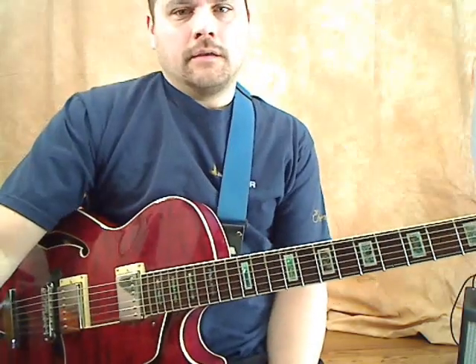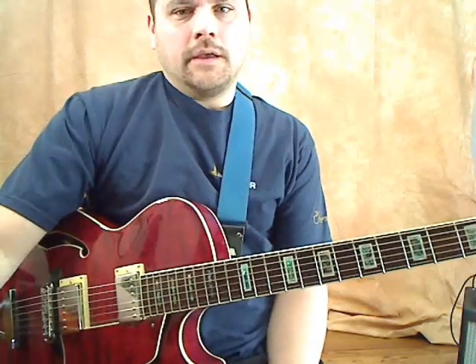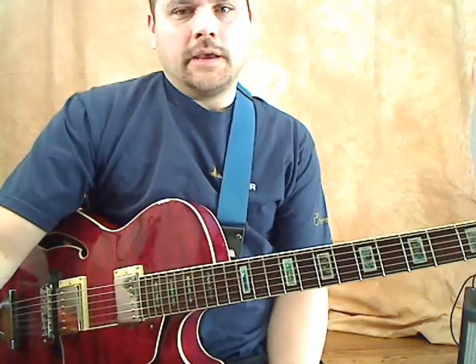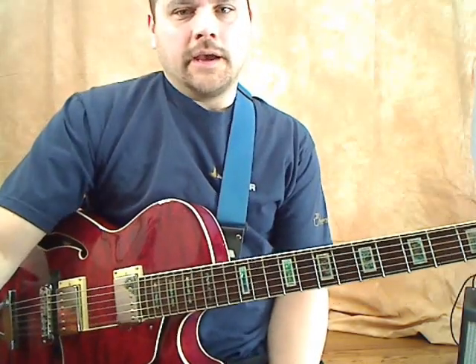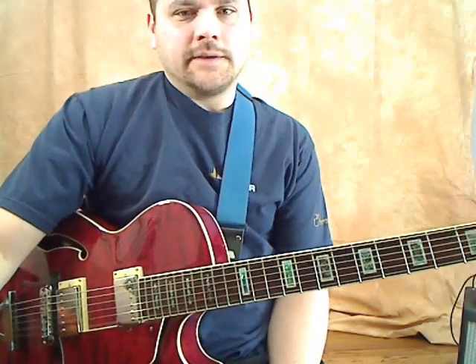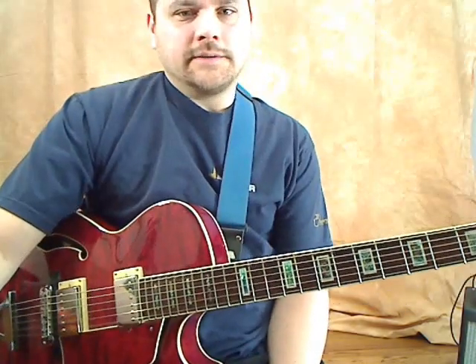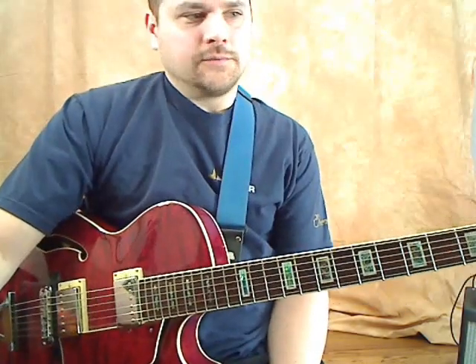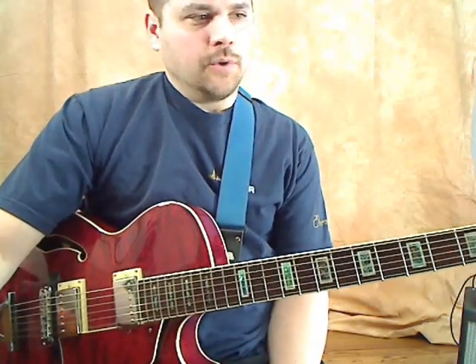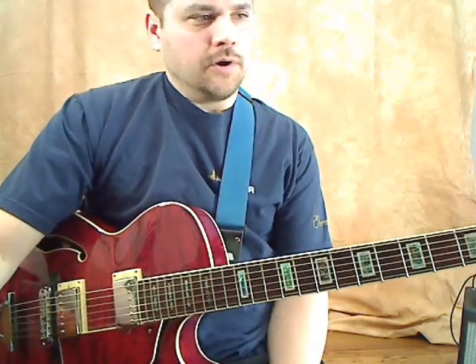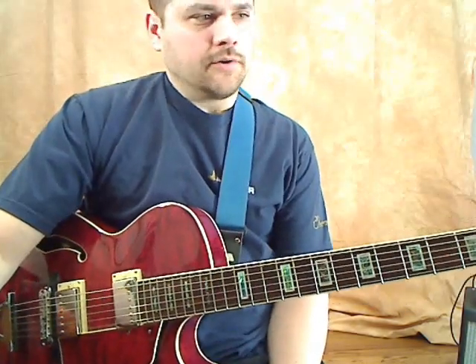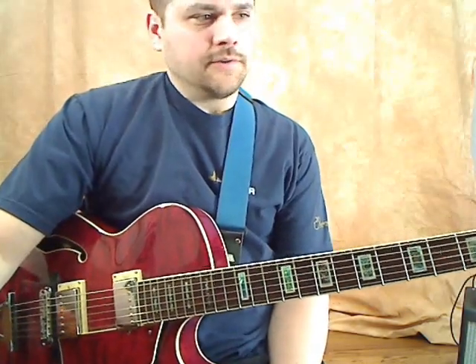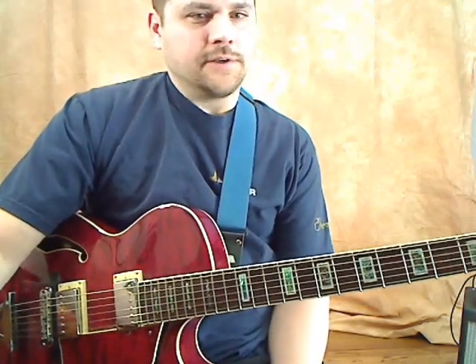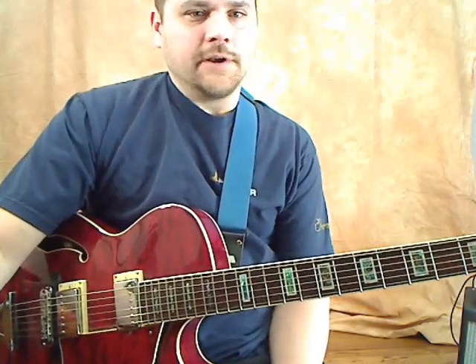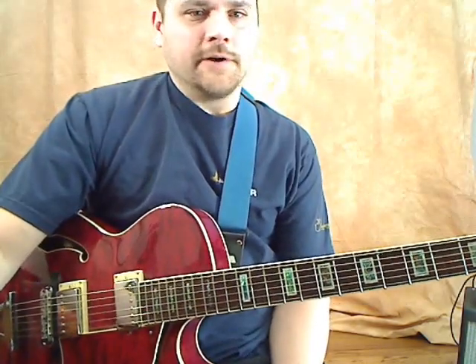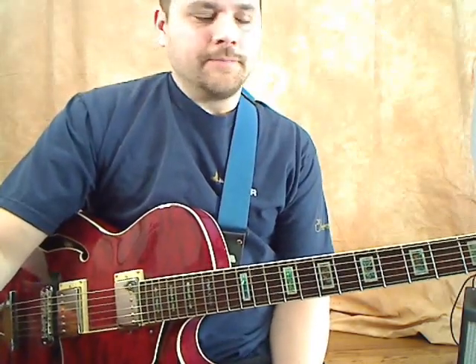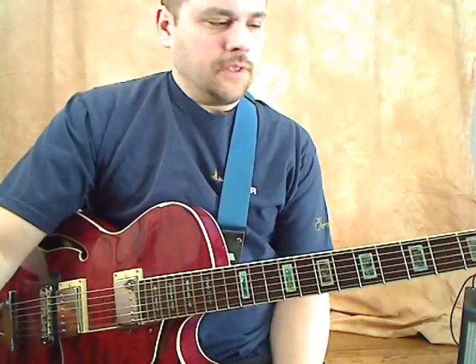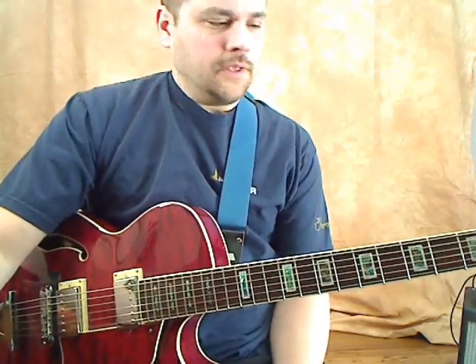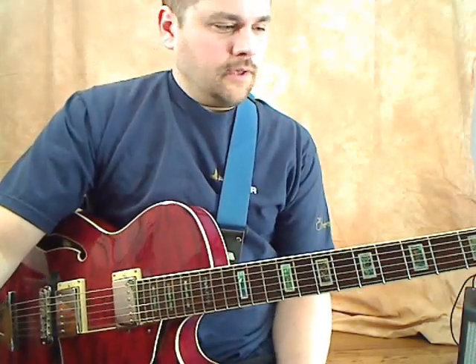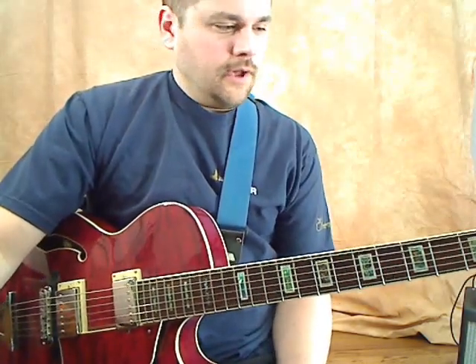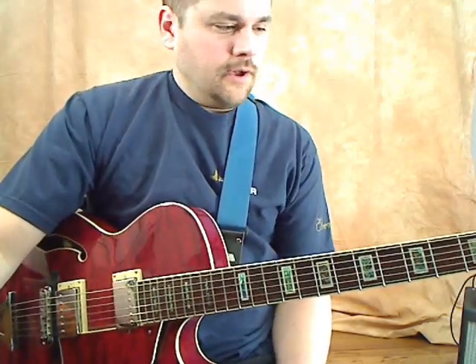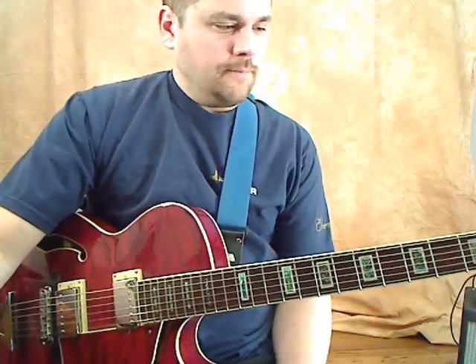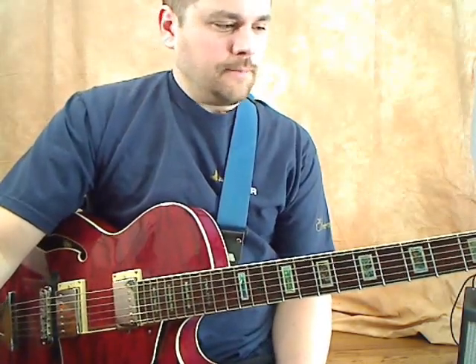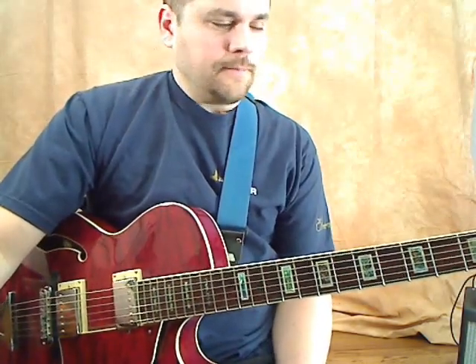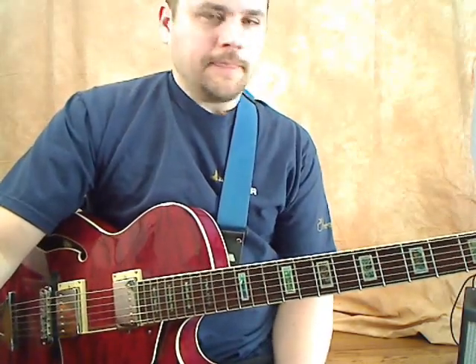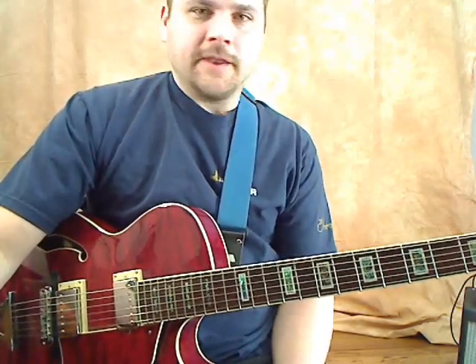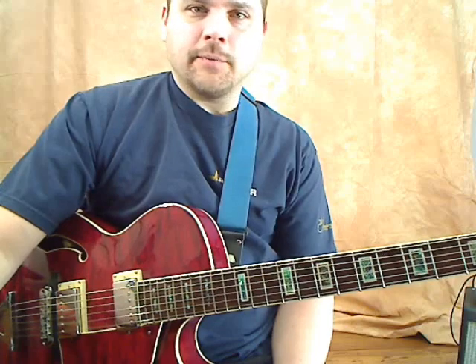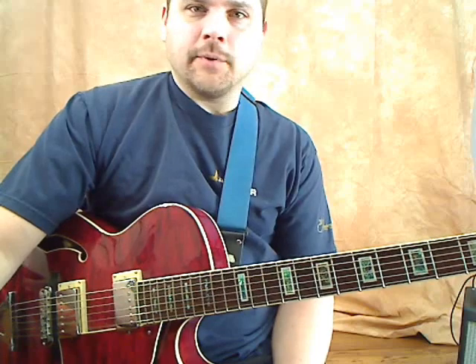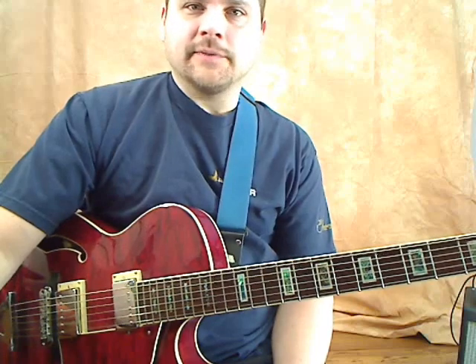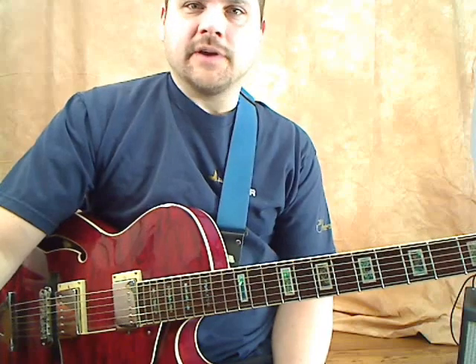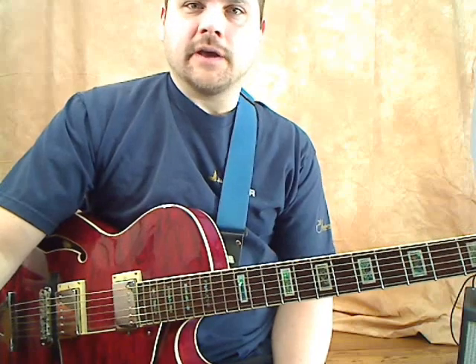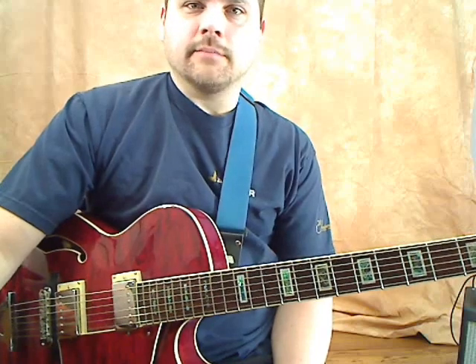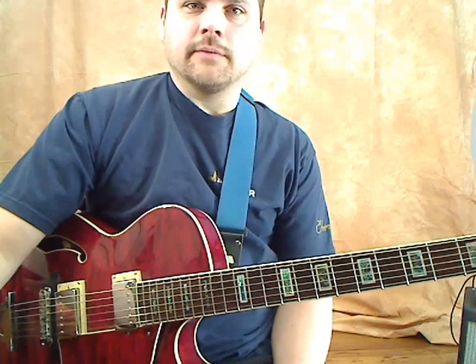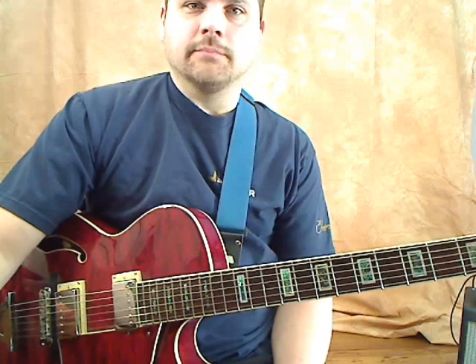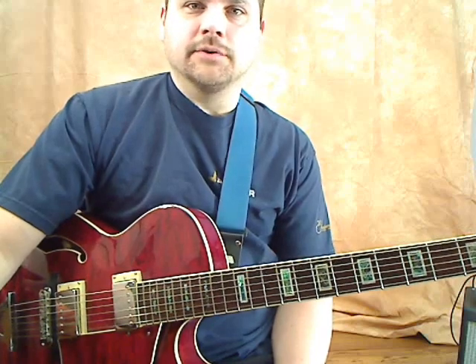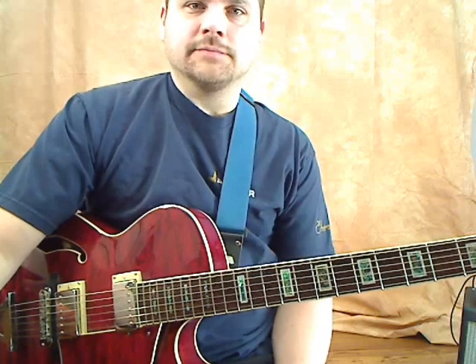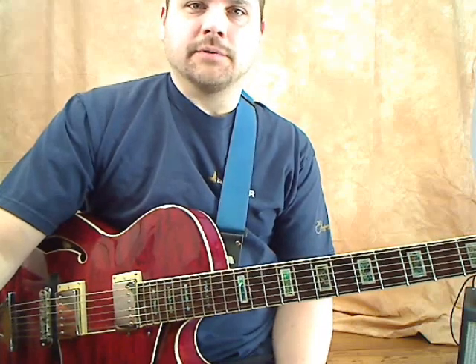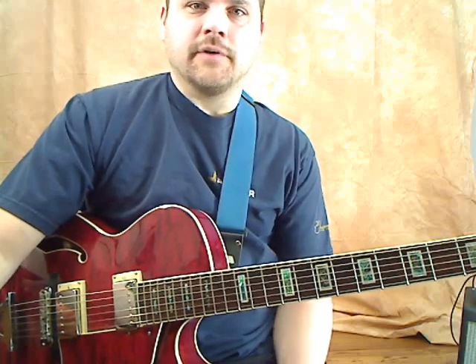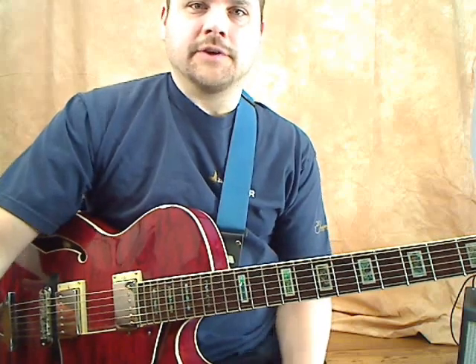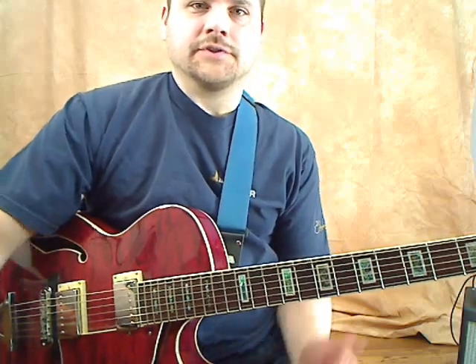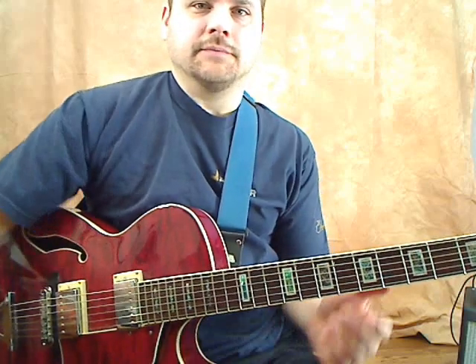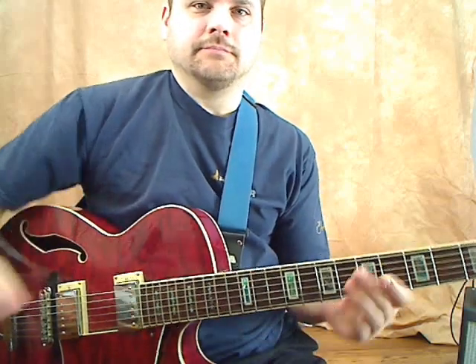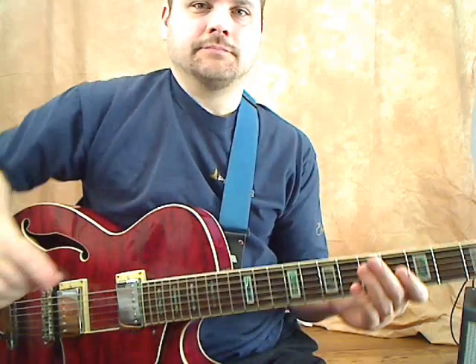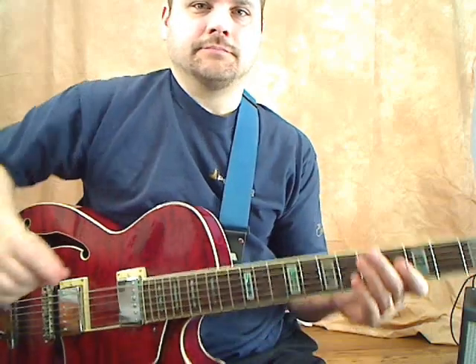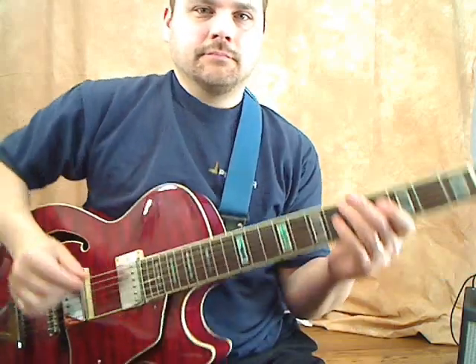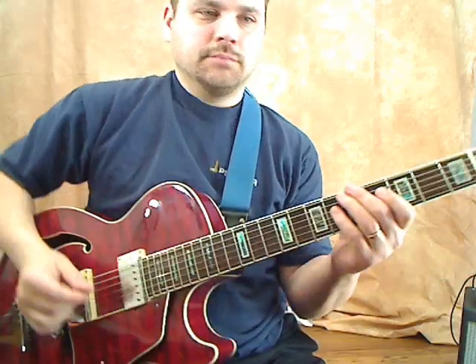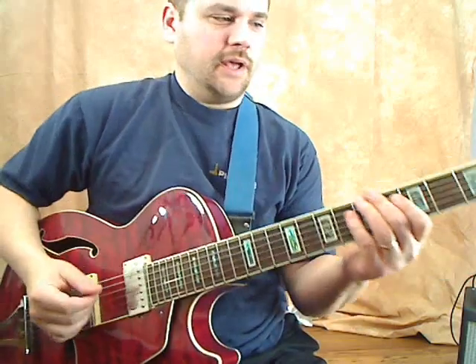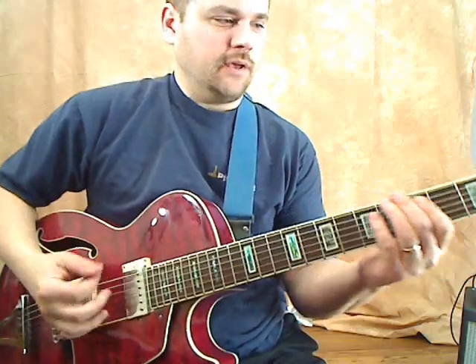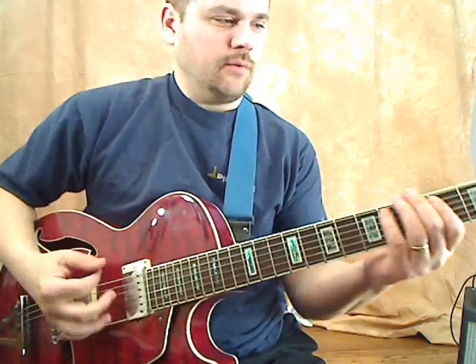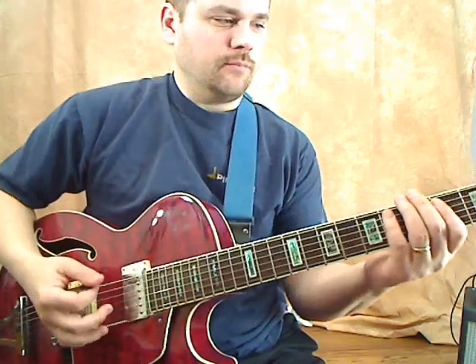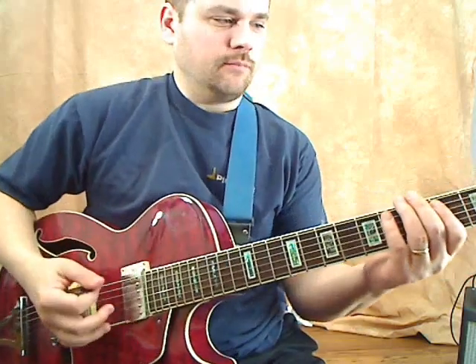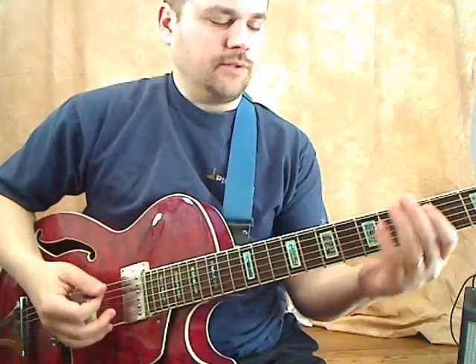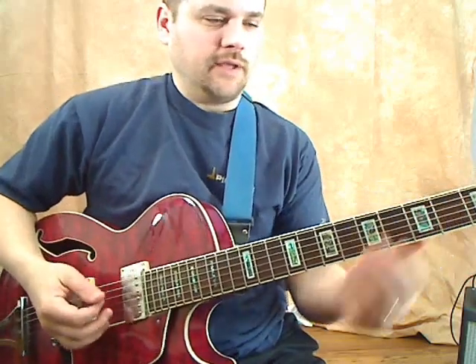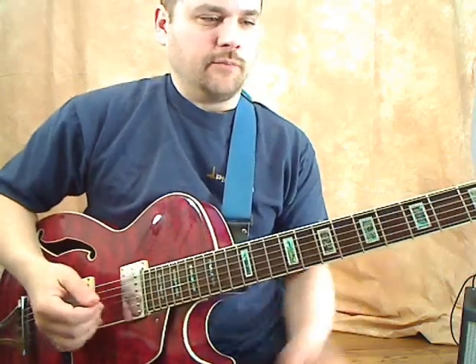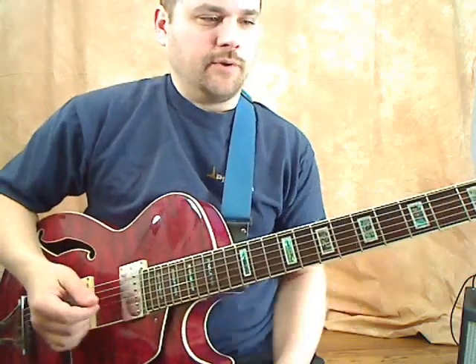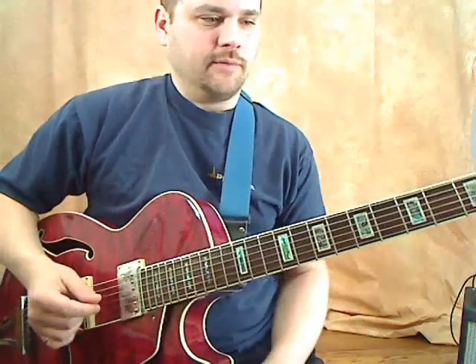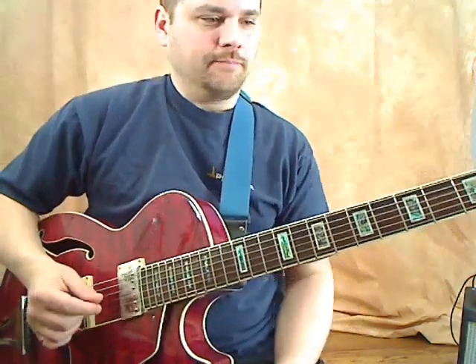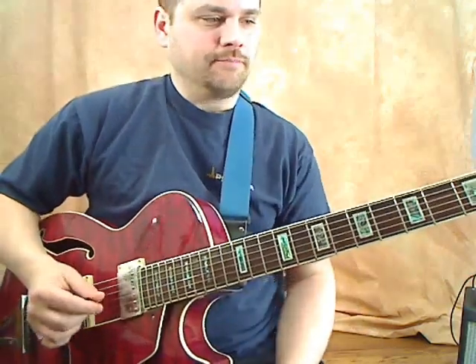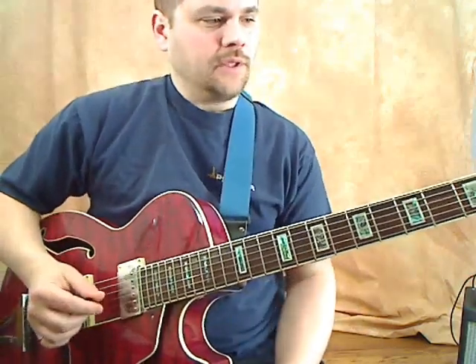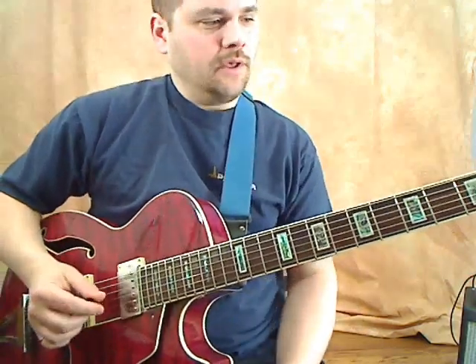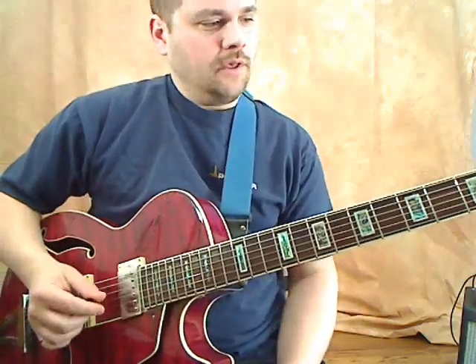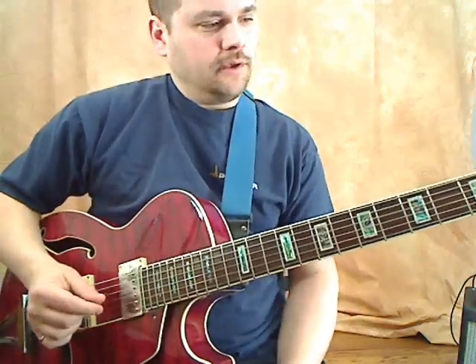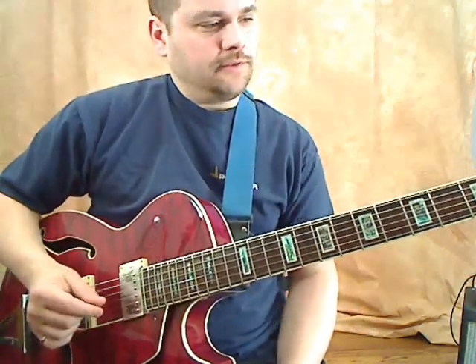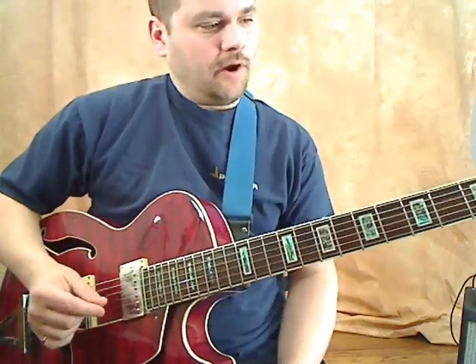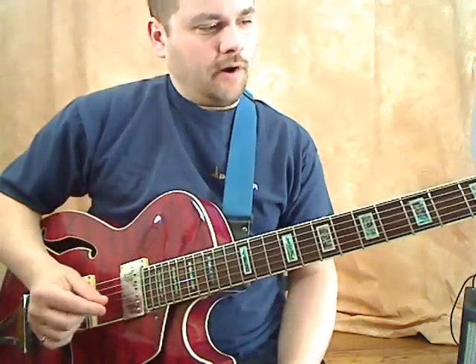Hey guys, it's Will Kriske here. Today we're going to be talking about a blues progression, playing the rhythm guitar.